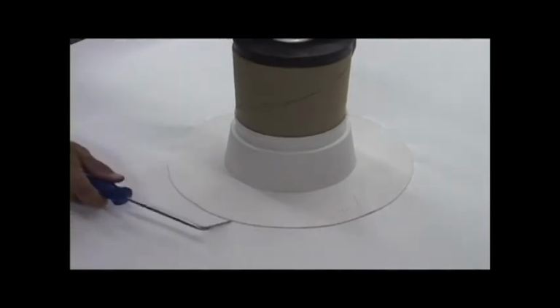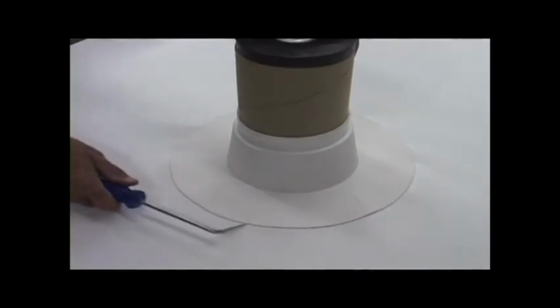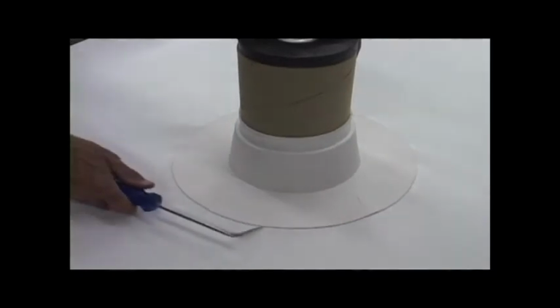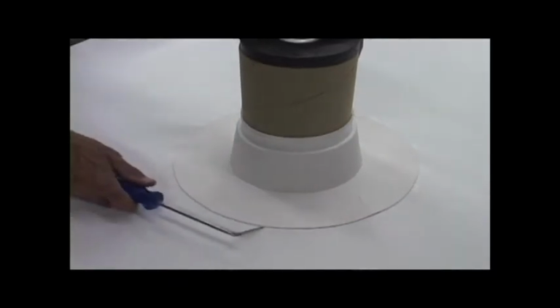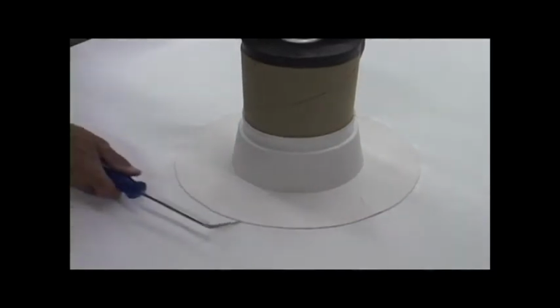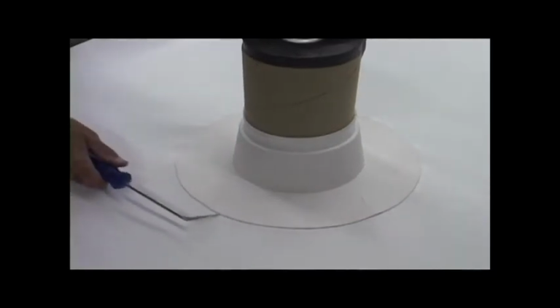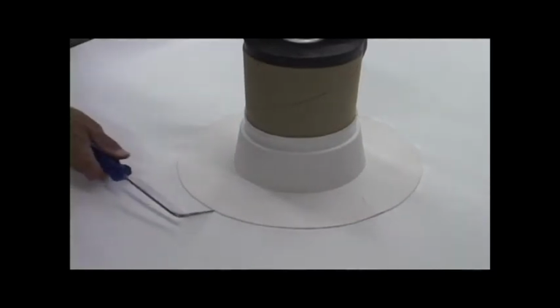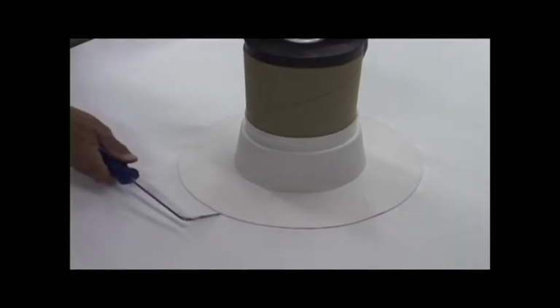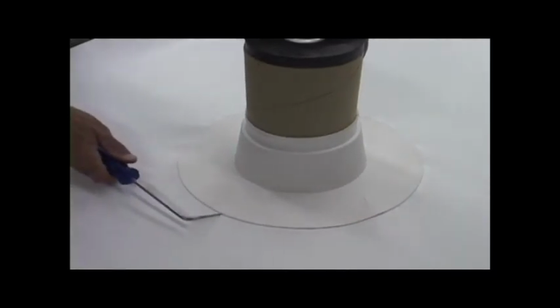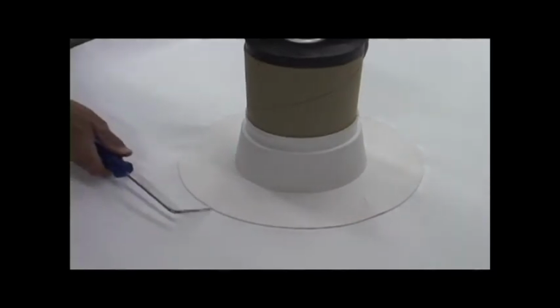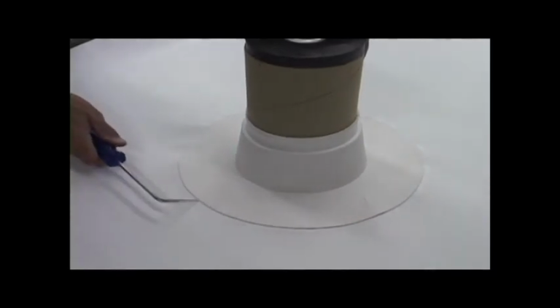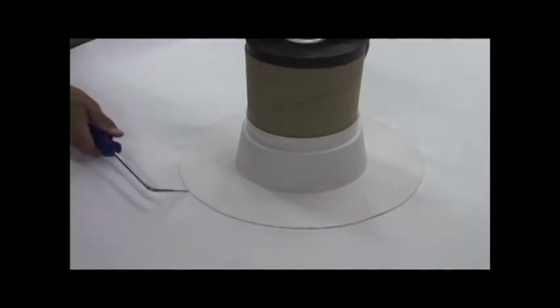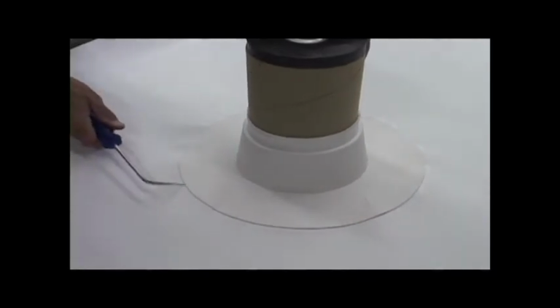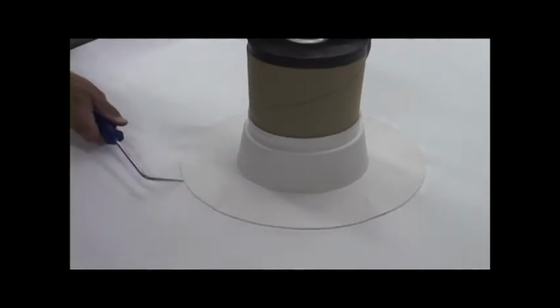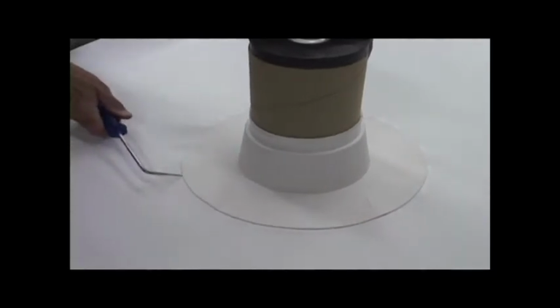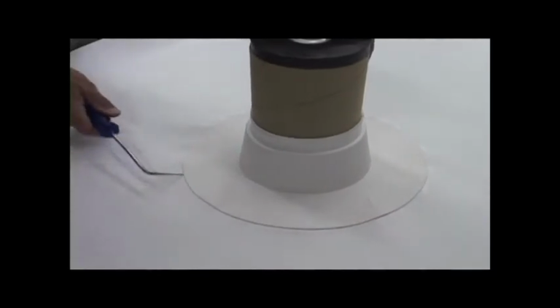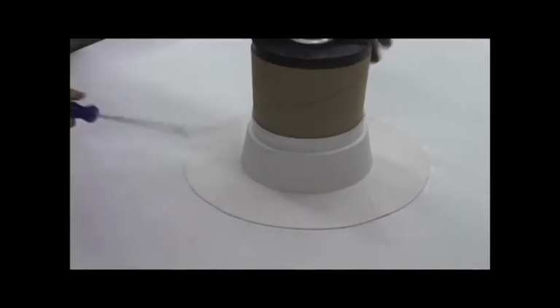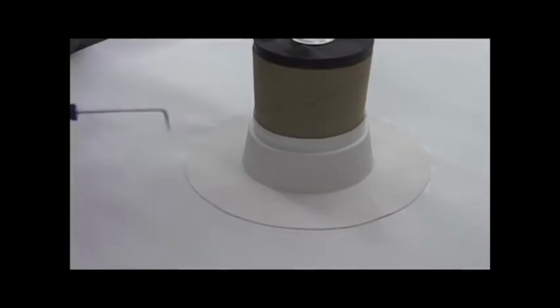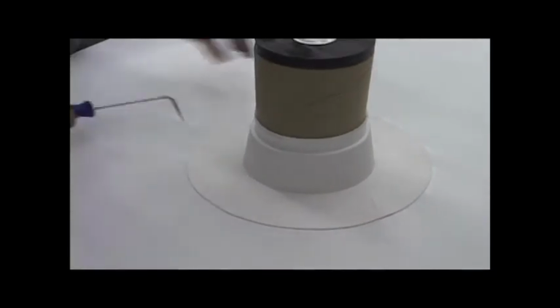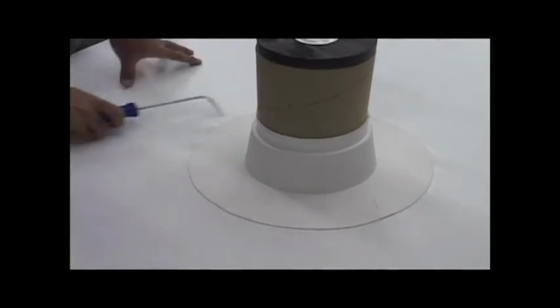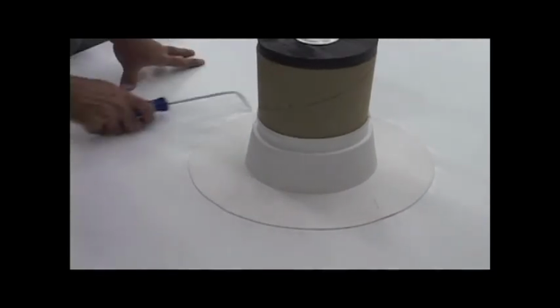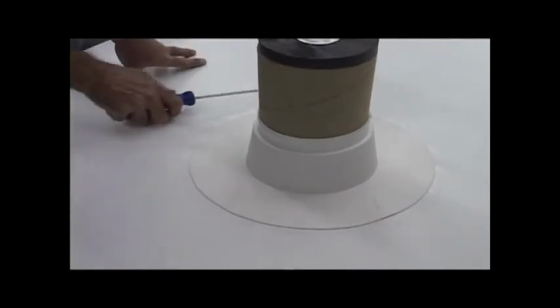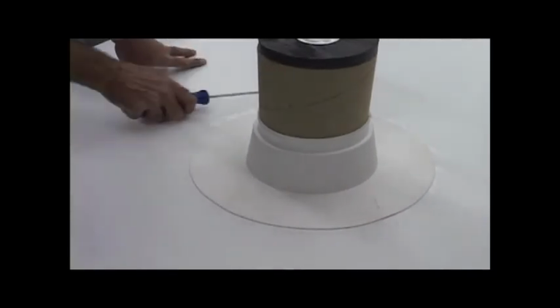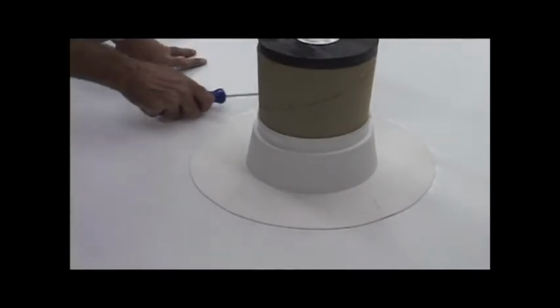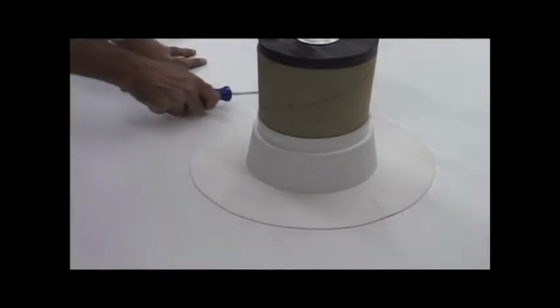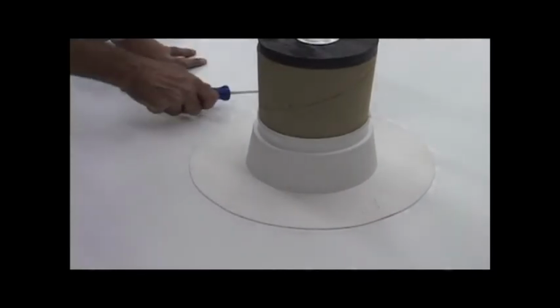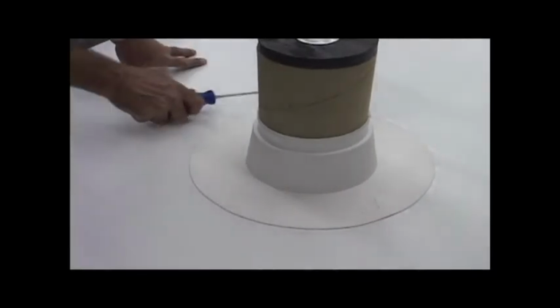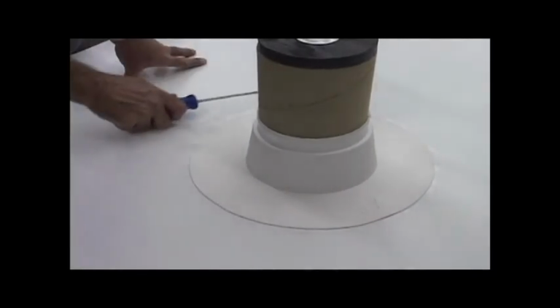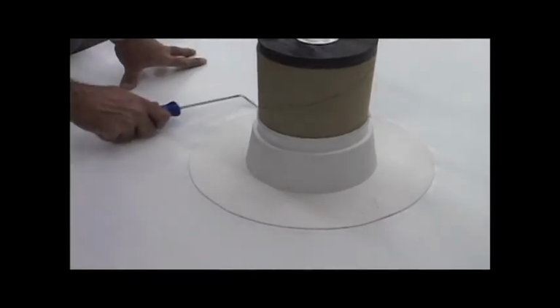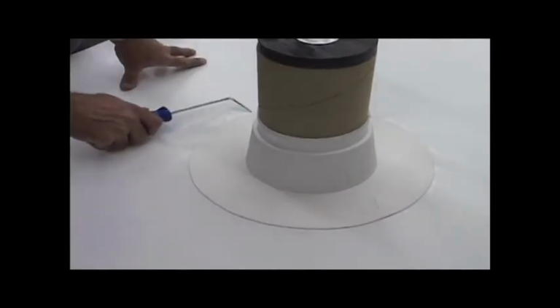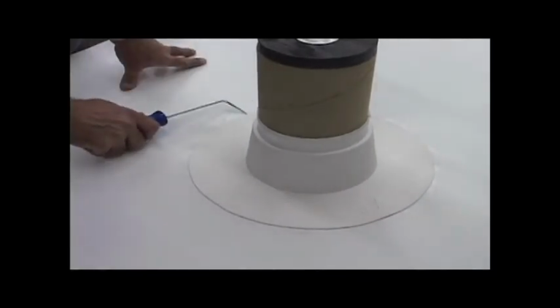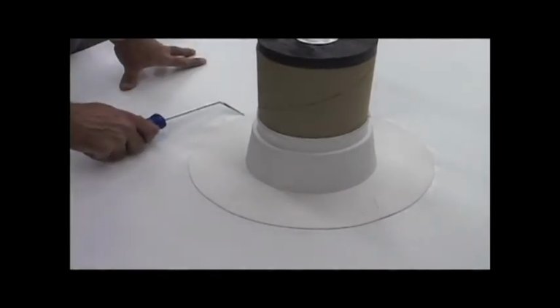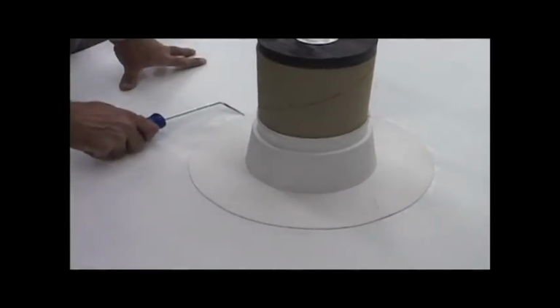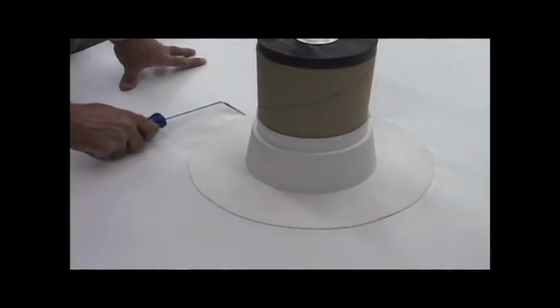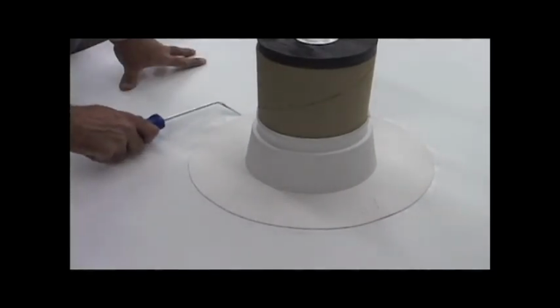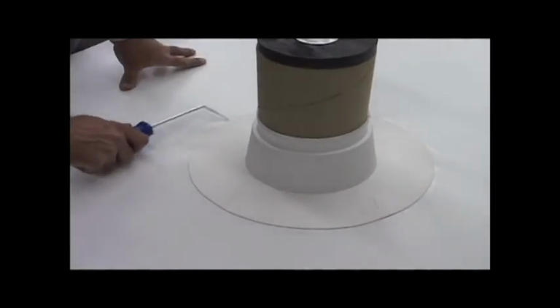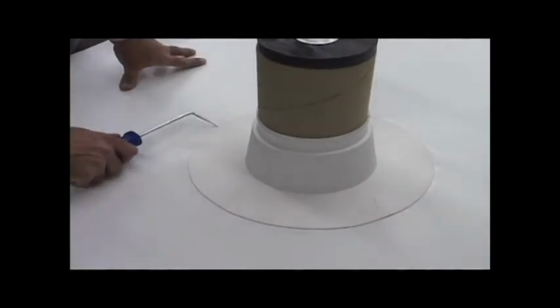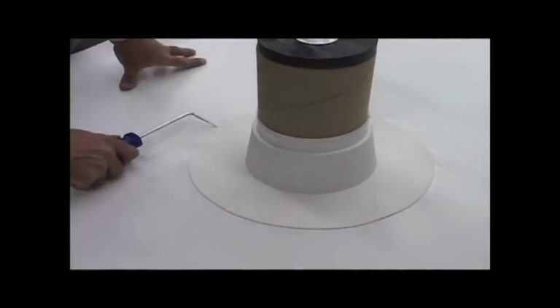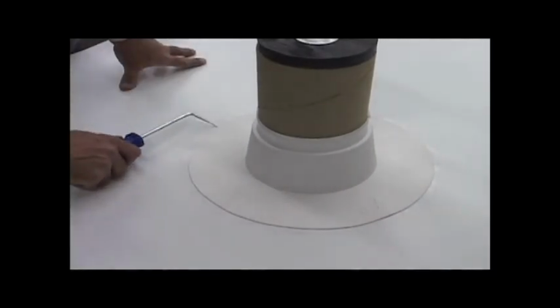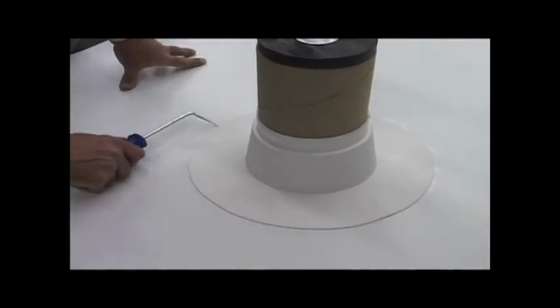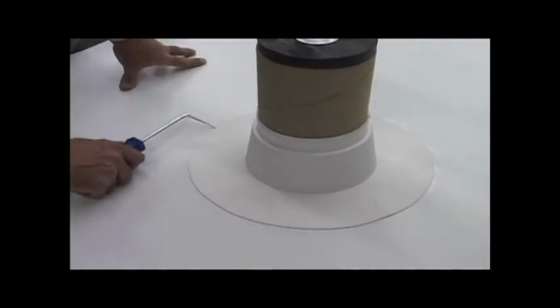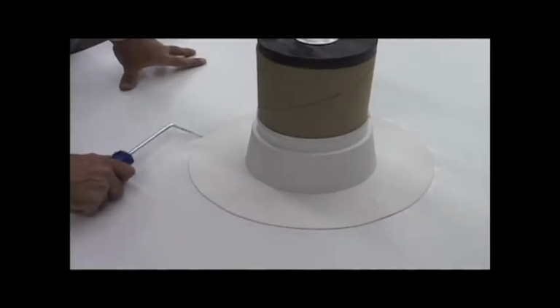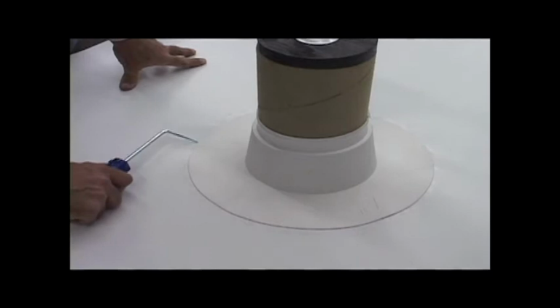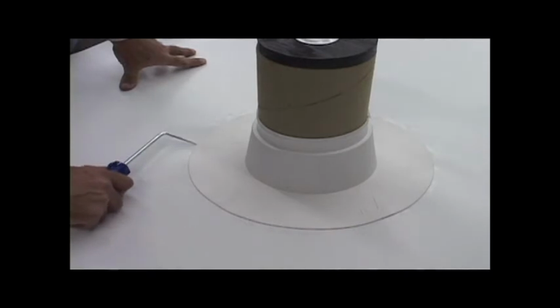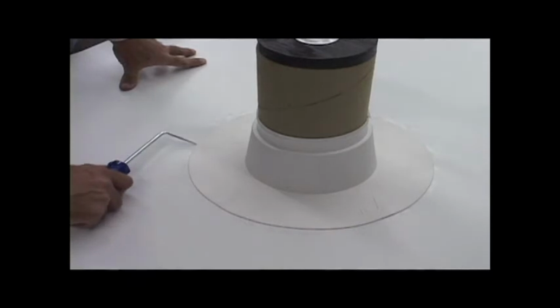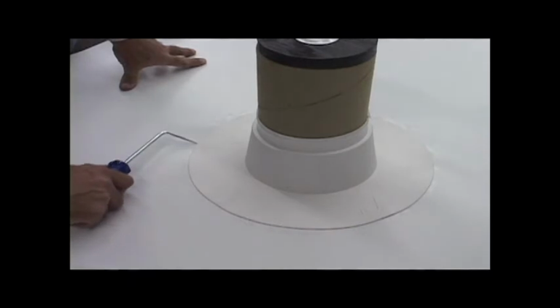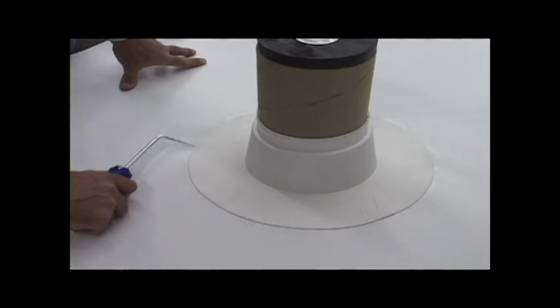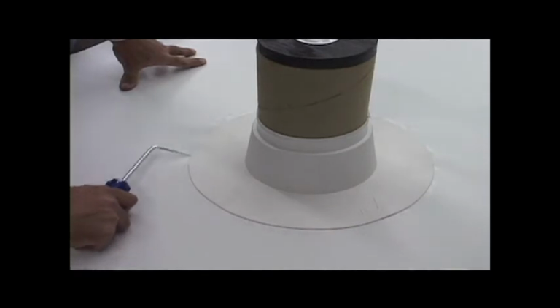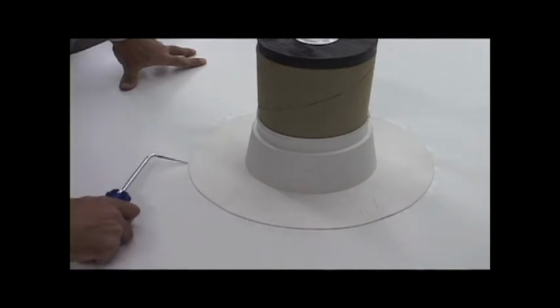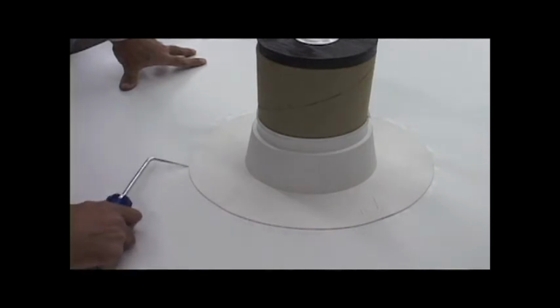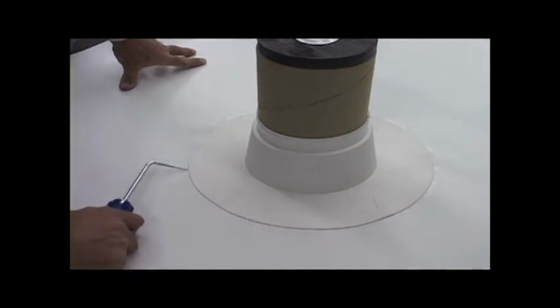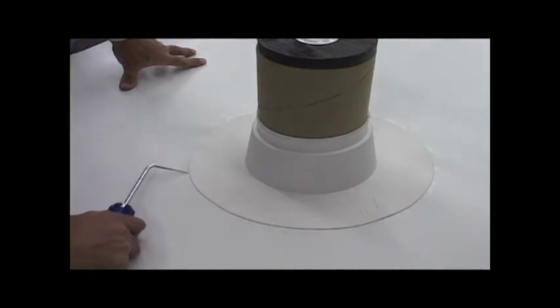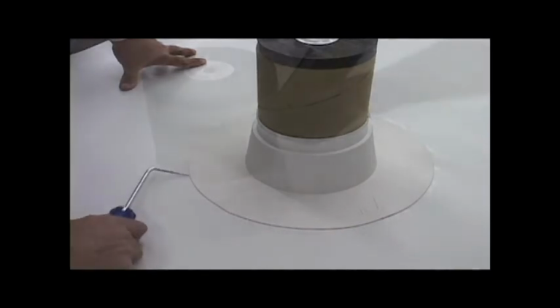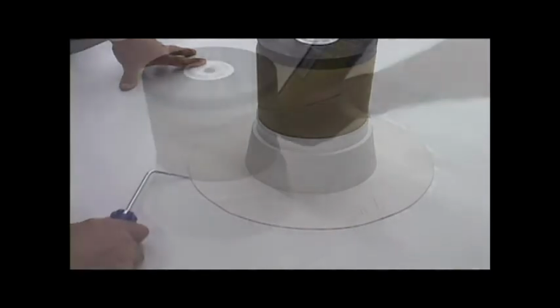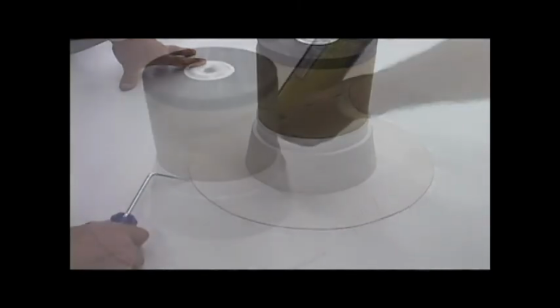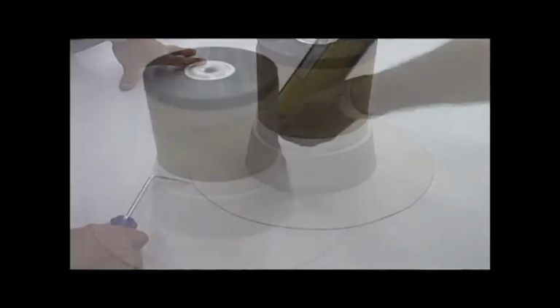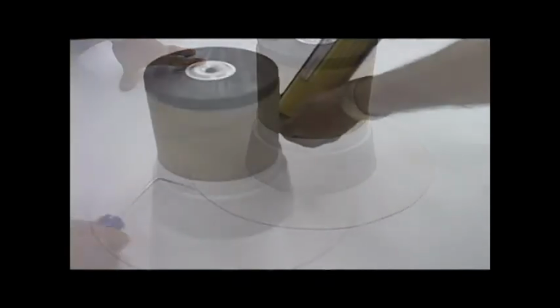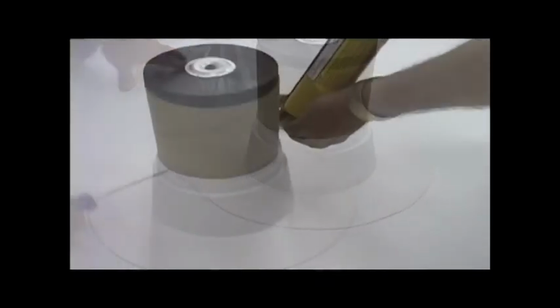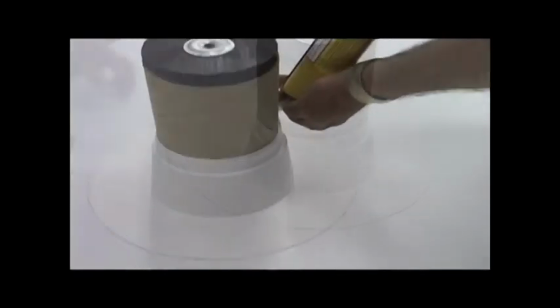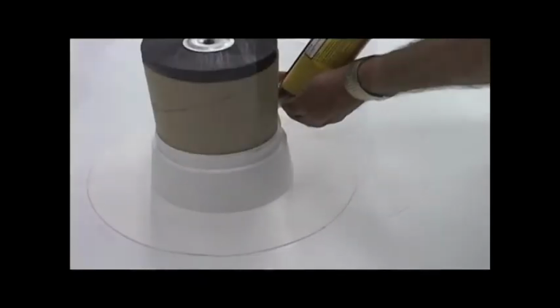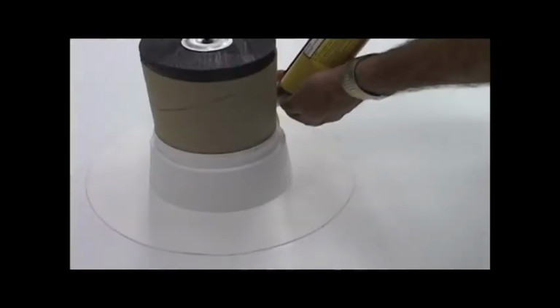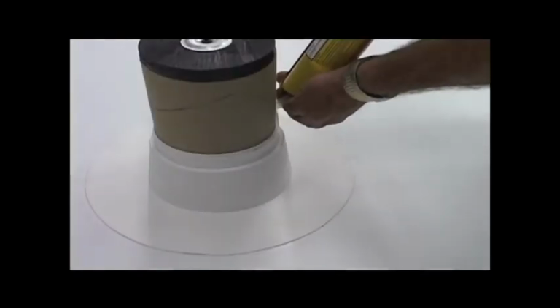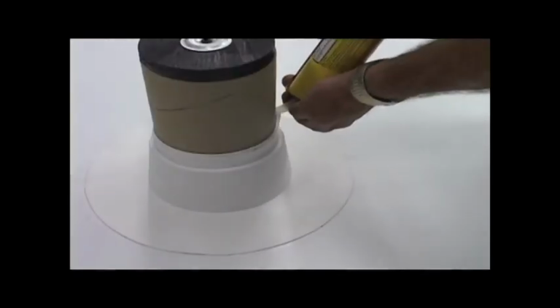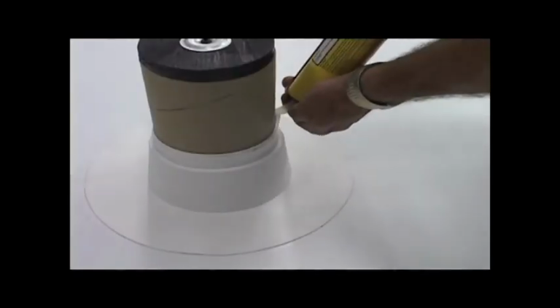Step 8. Probe the flange utilizing a Versico seam probe and make any necessary repairs.